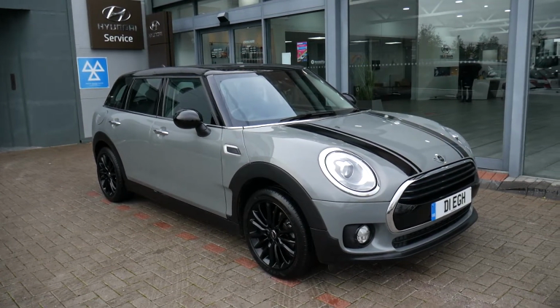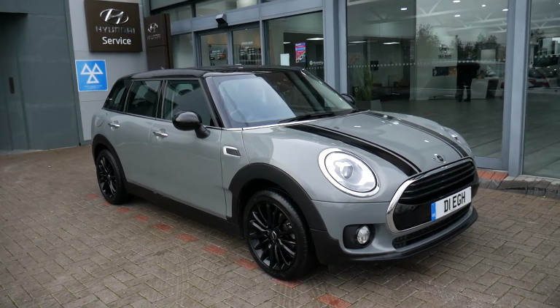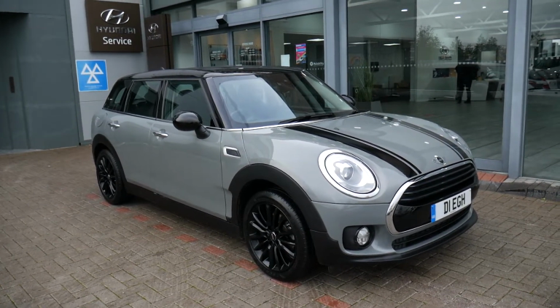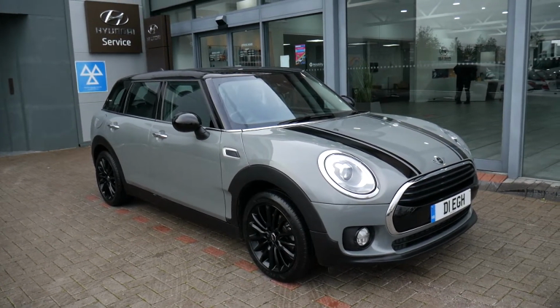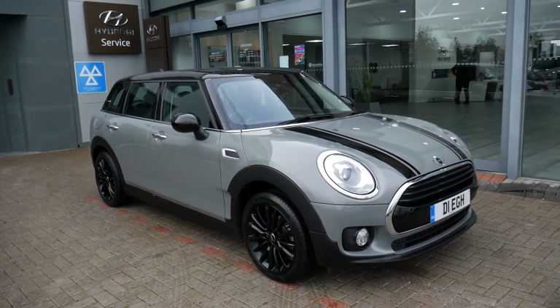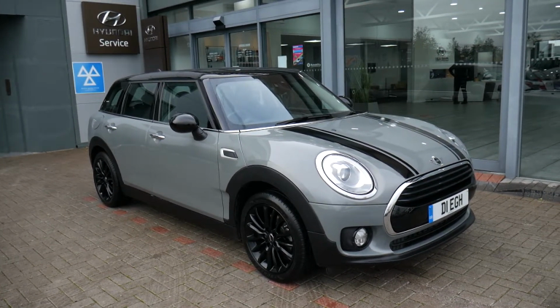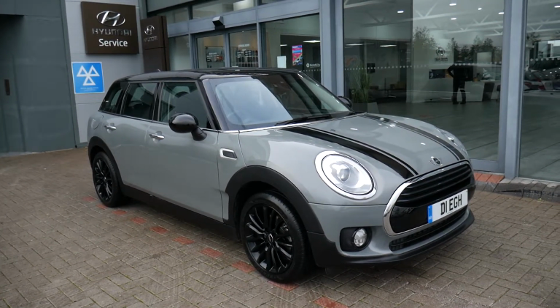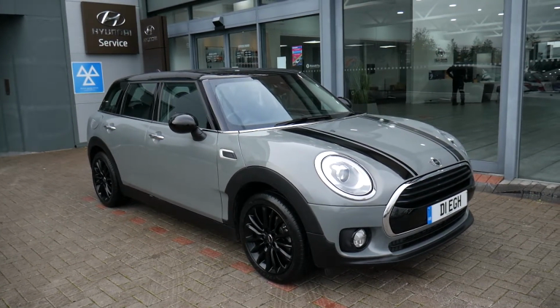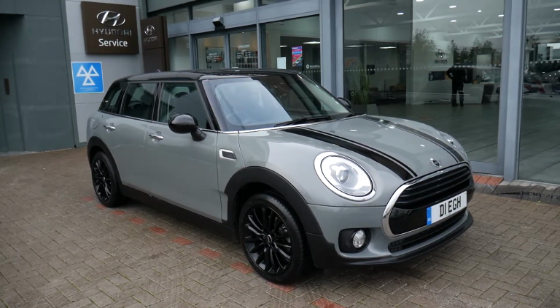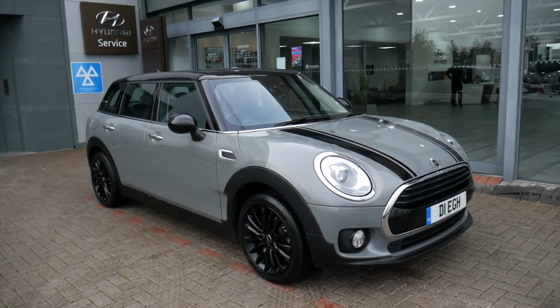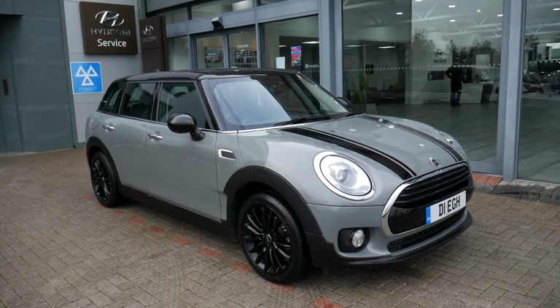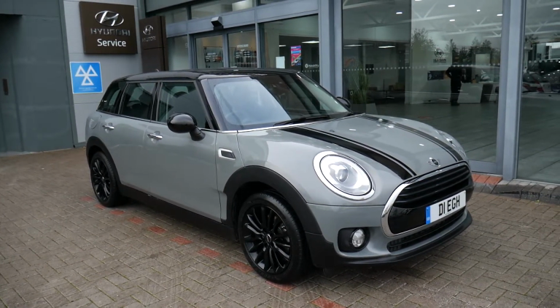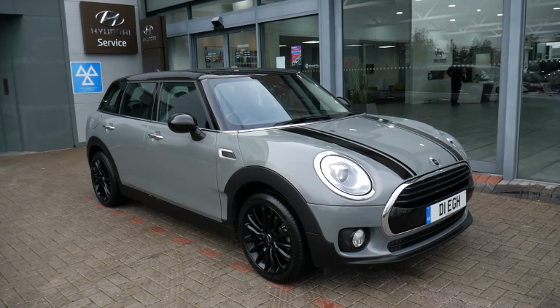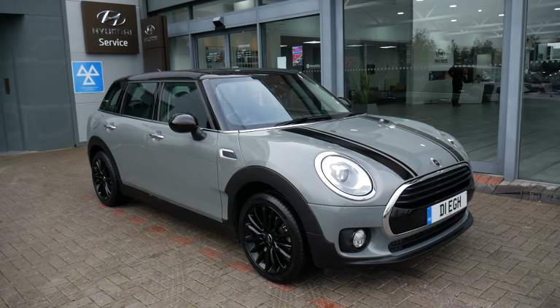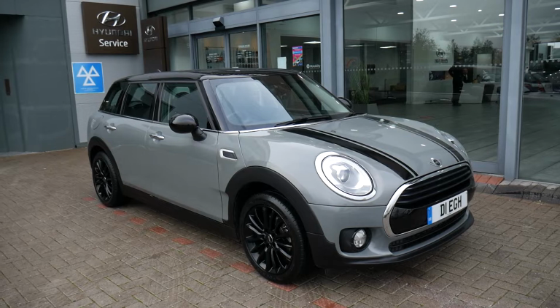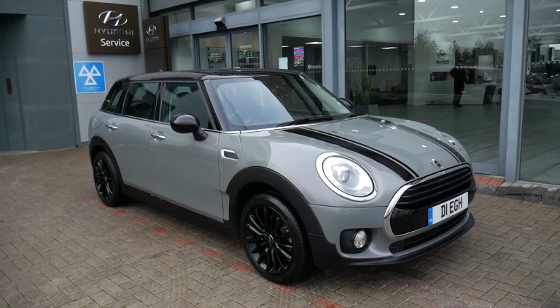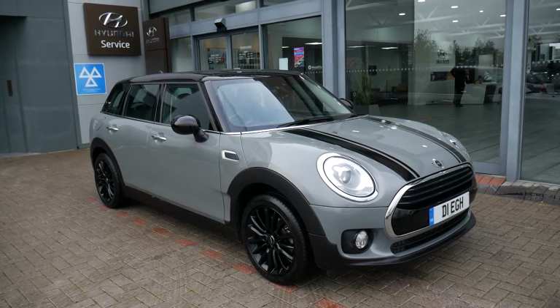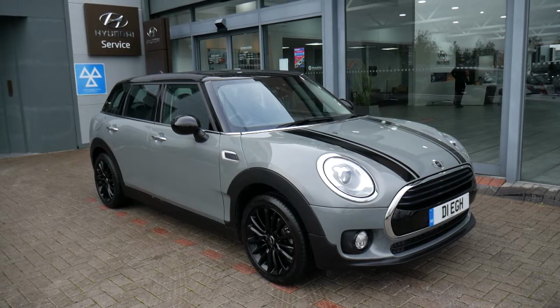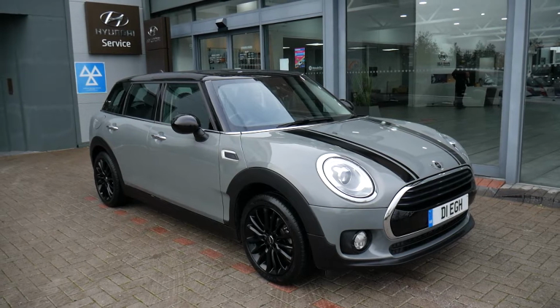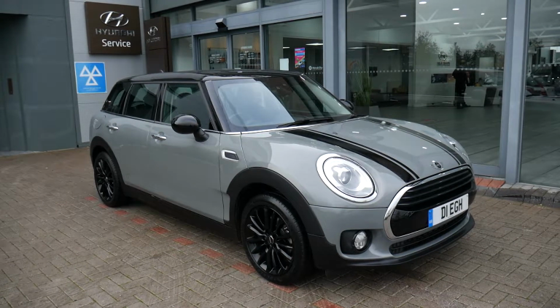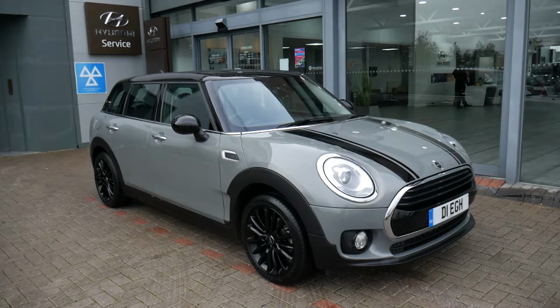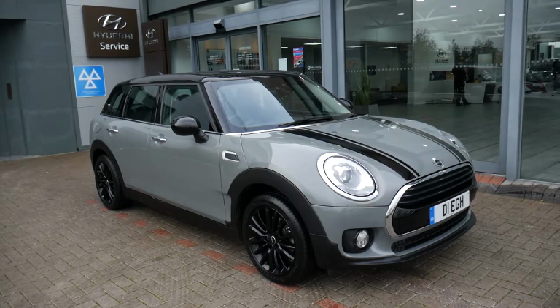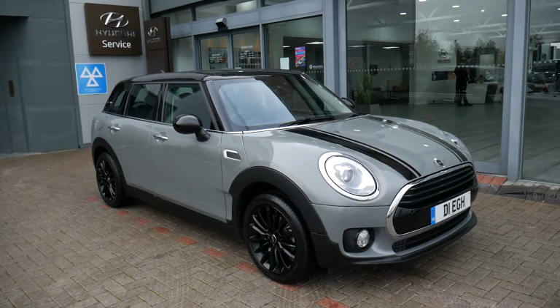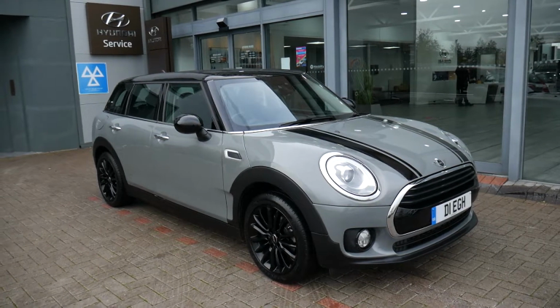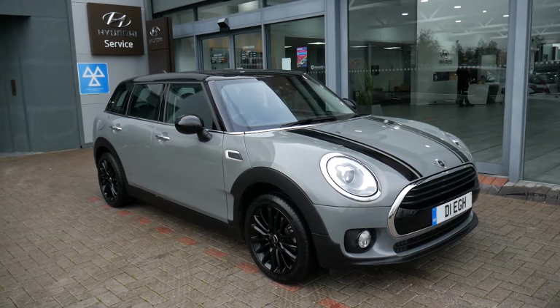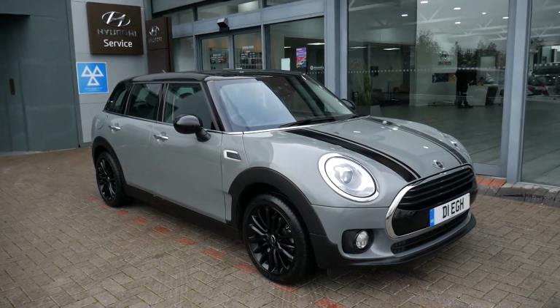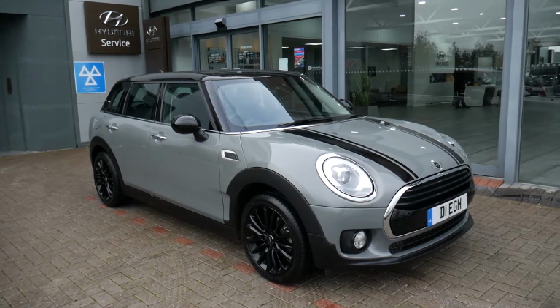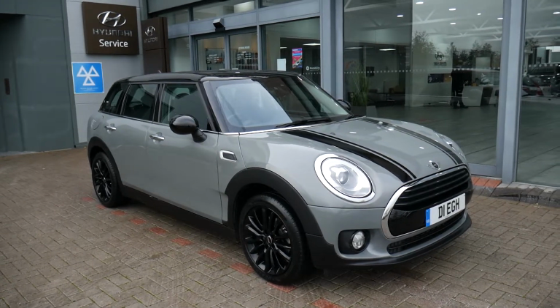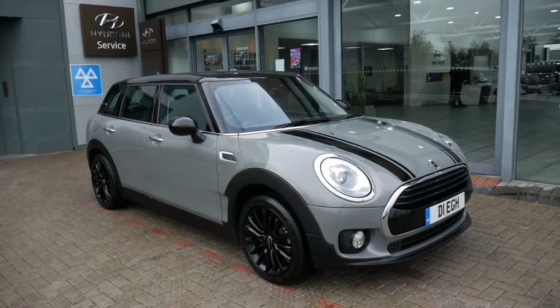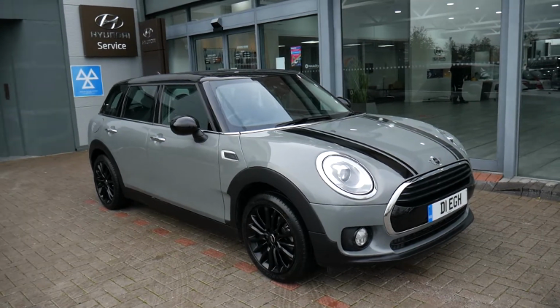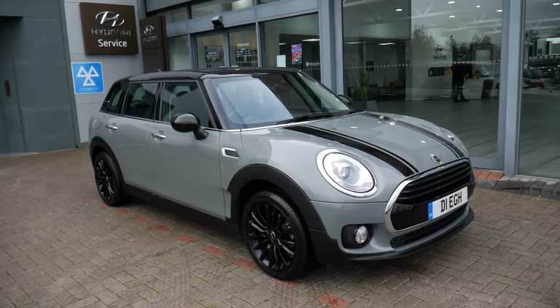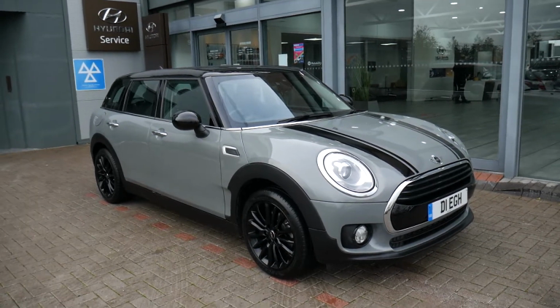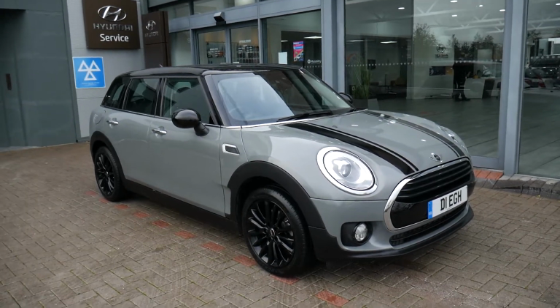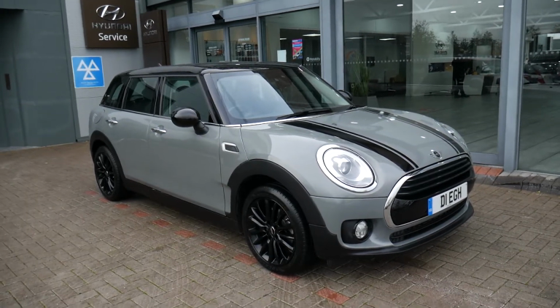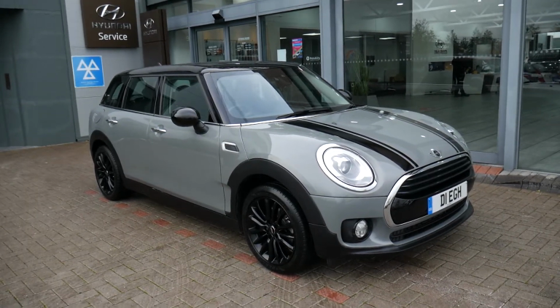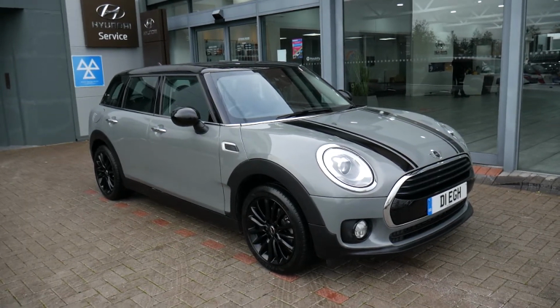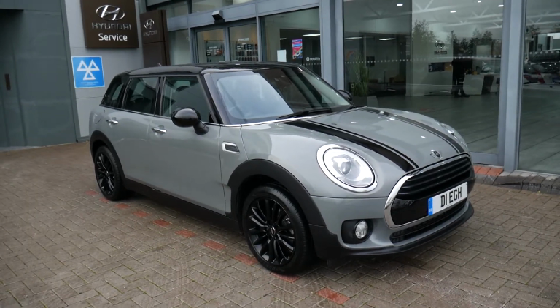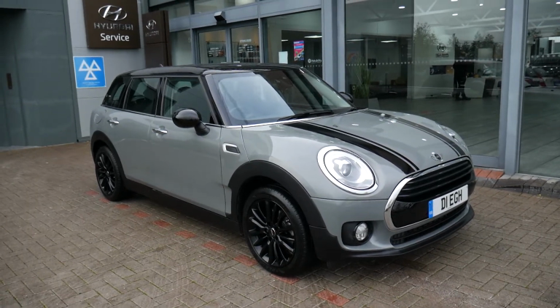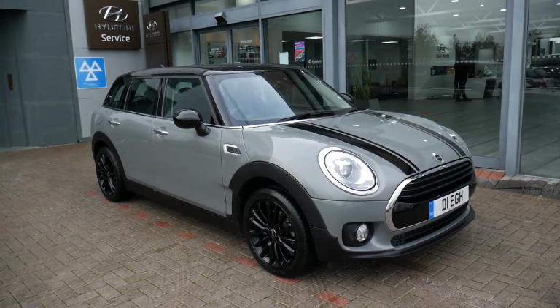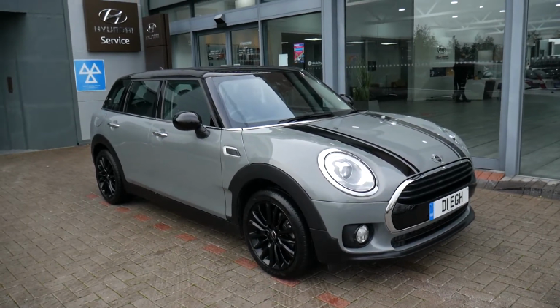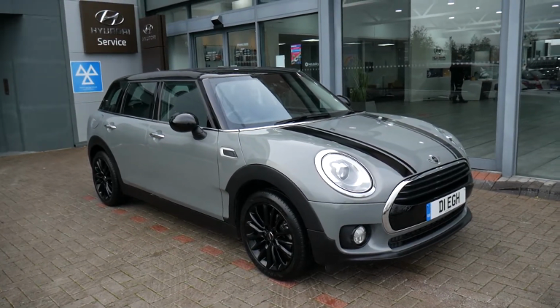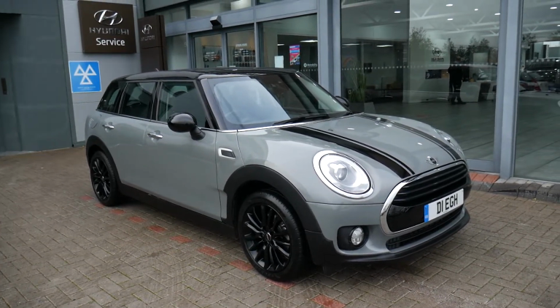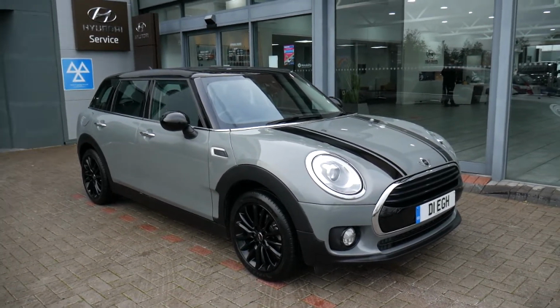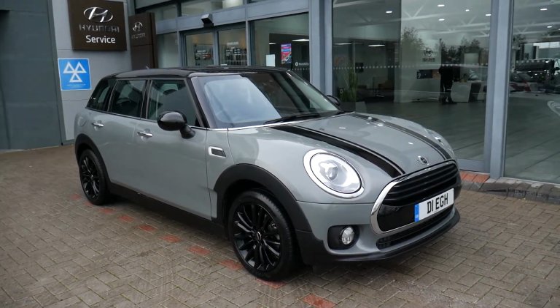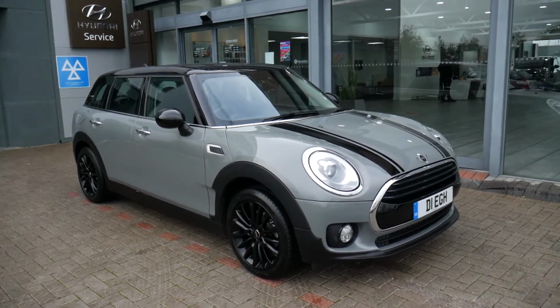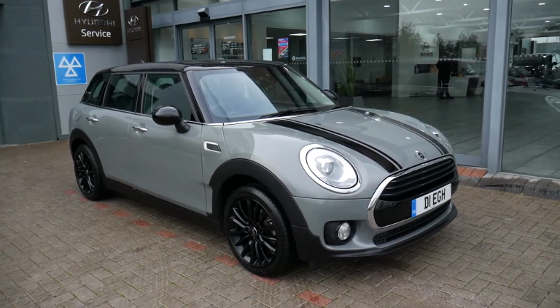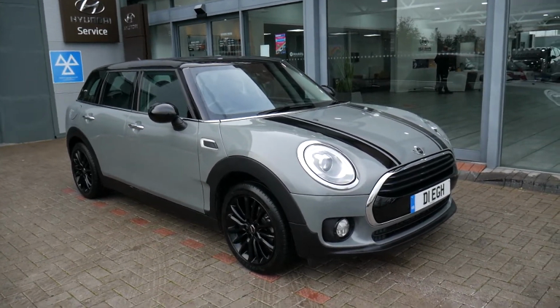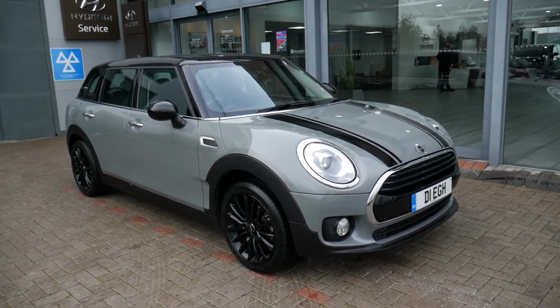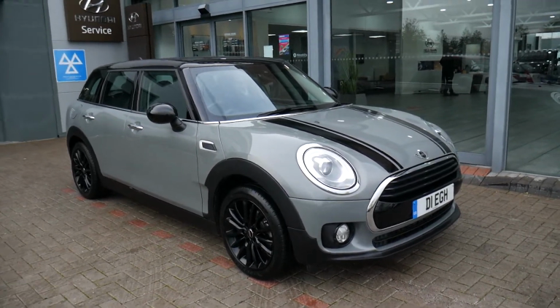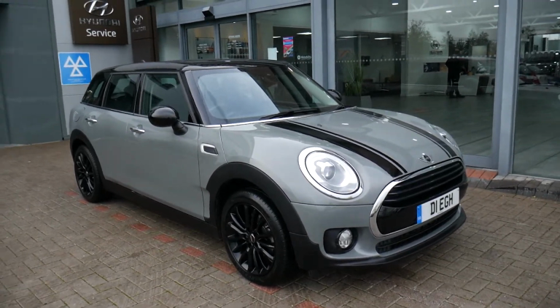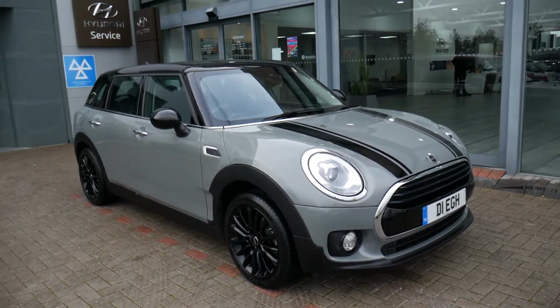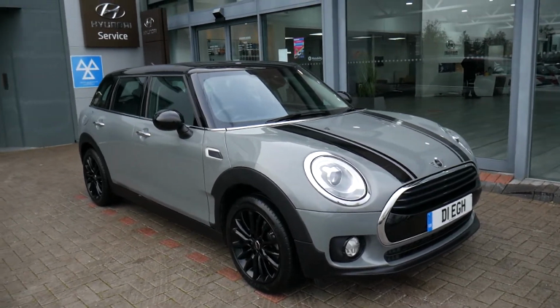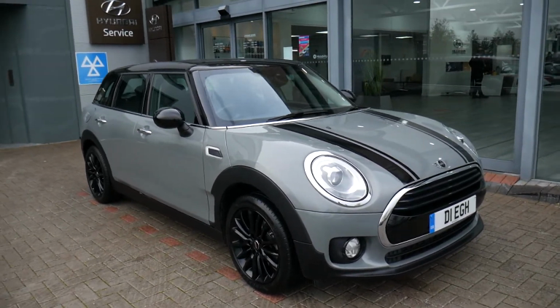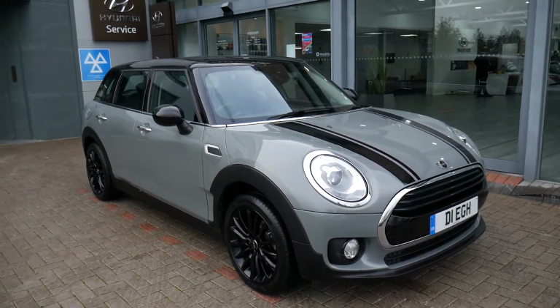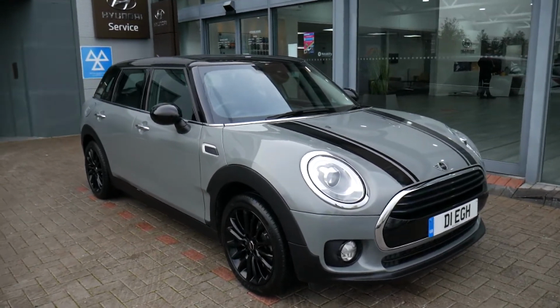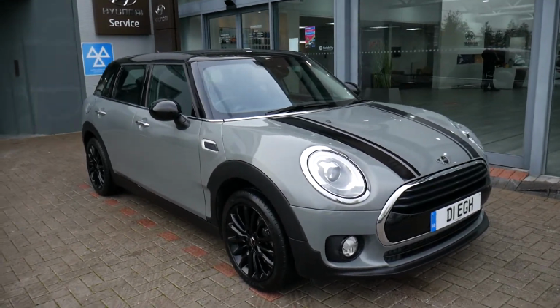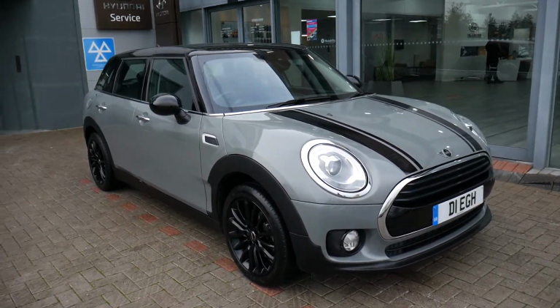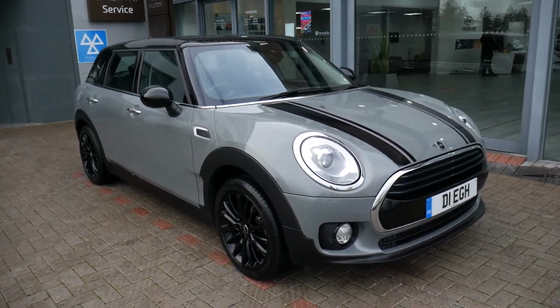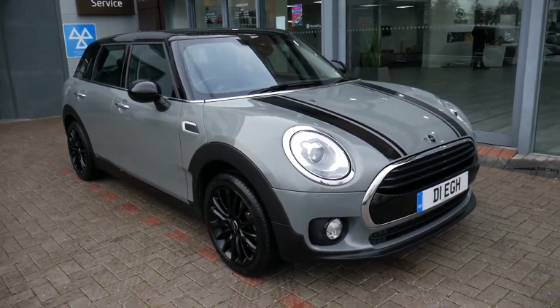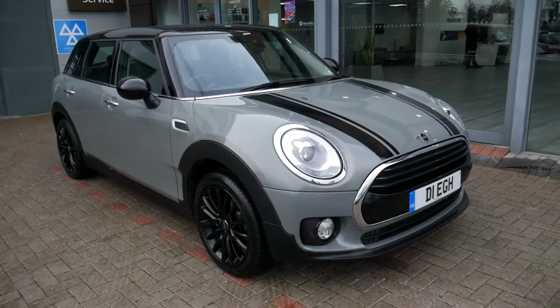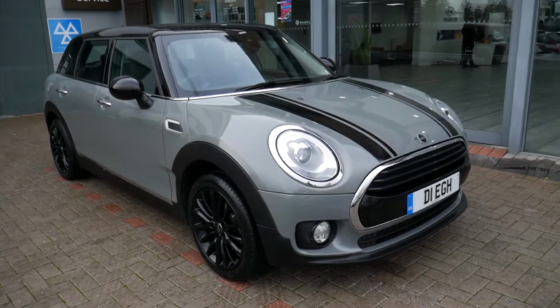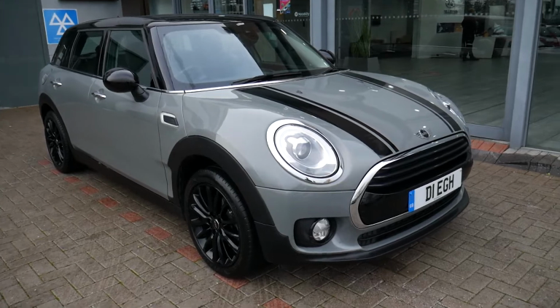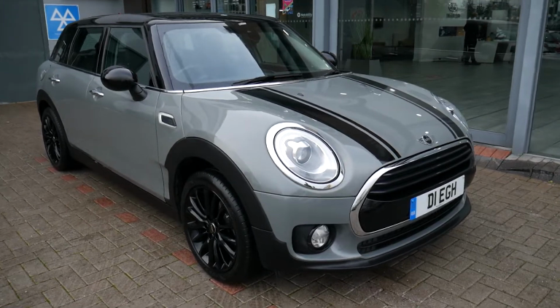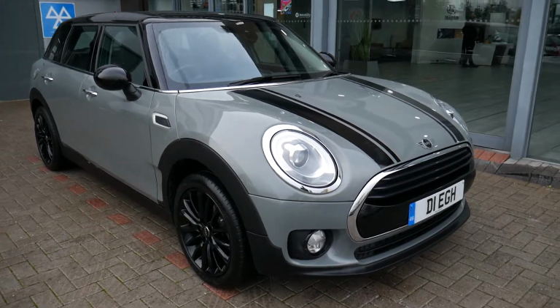It's done just under 25,000 miles, one owner from new. This is the petrol automatic — really nice spec.